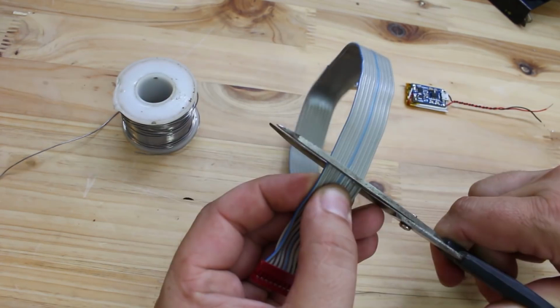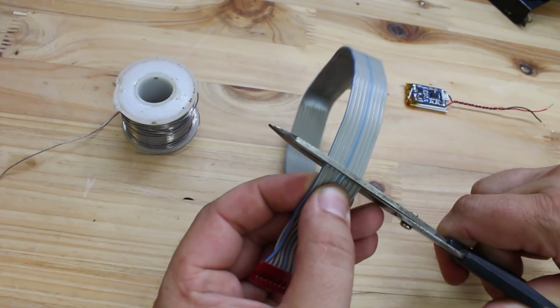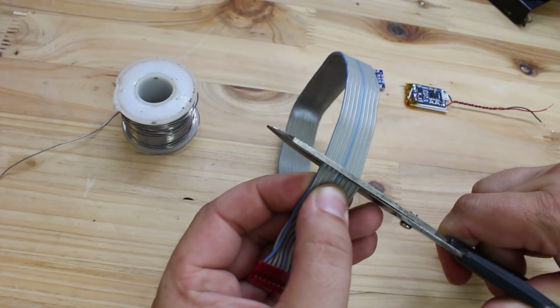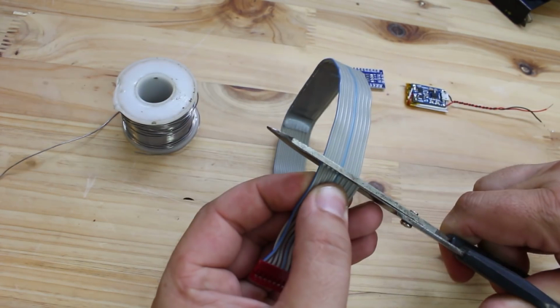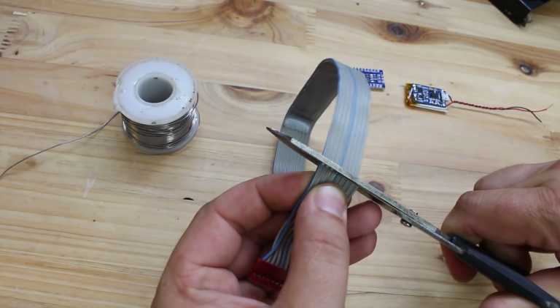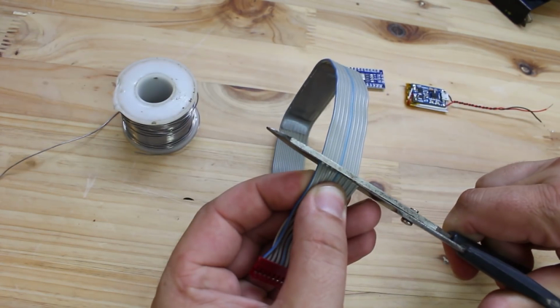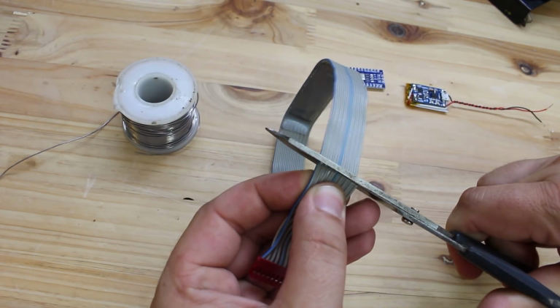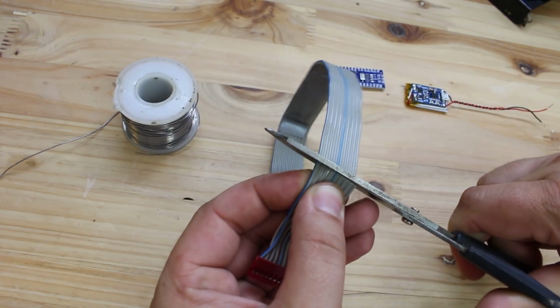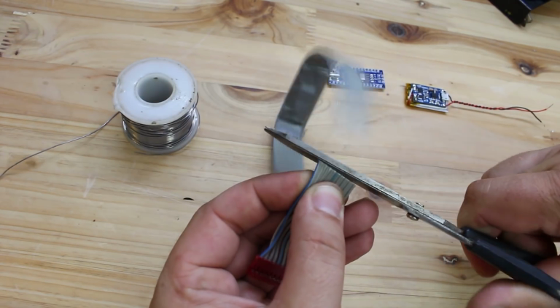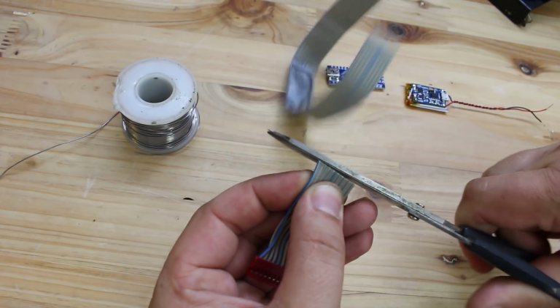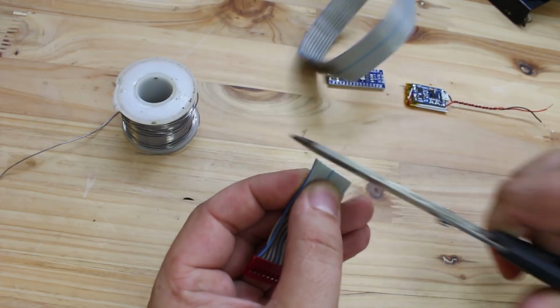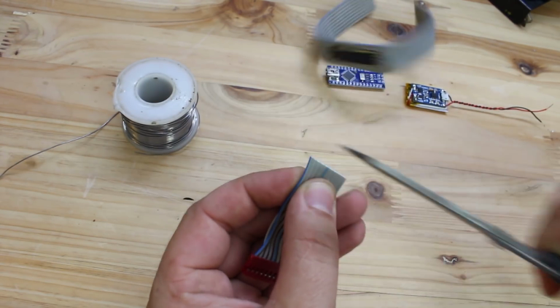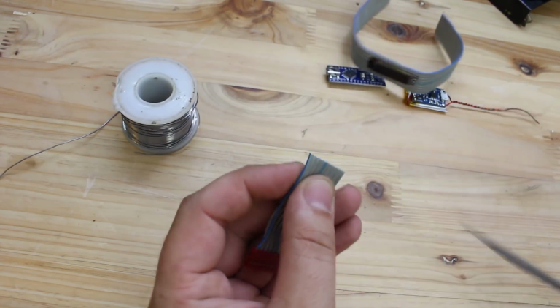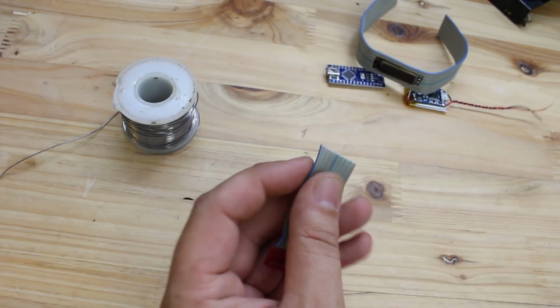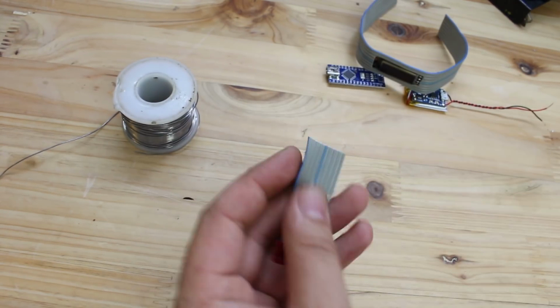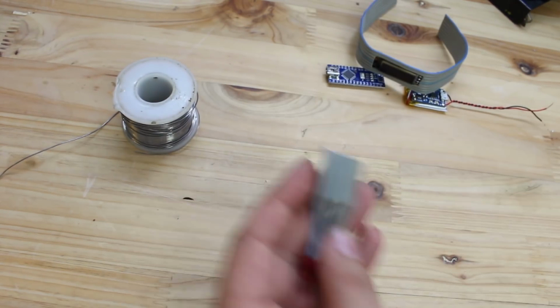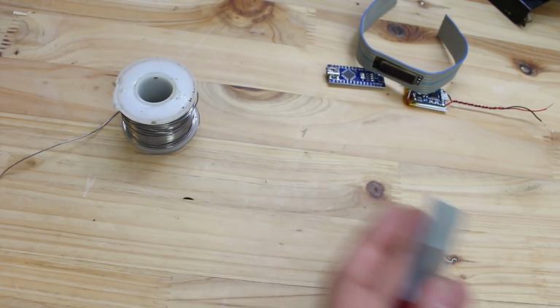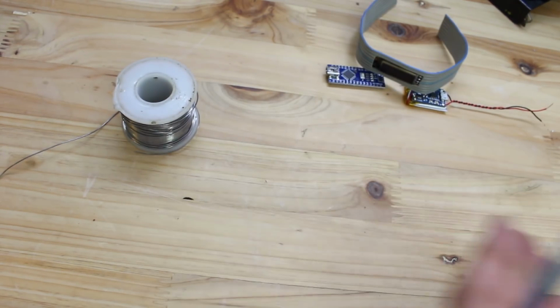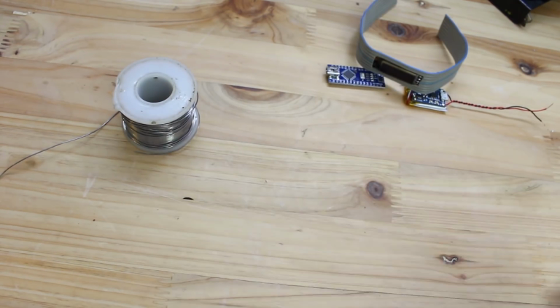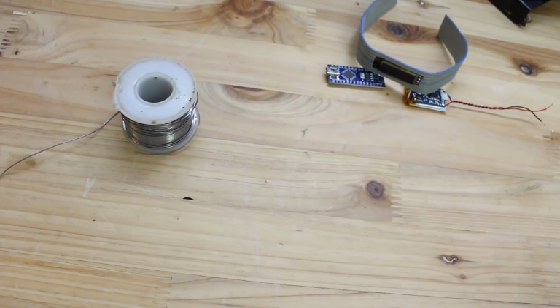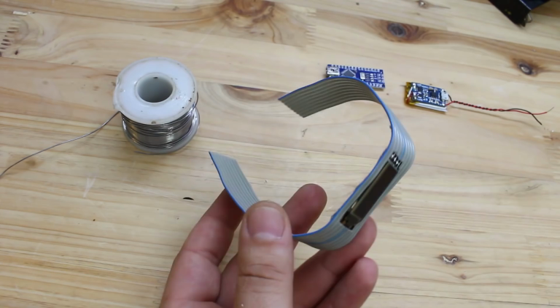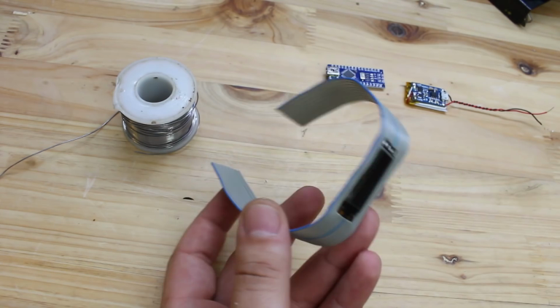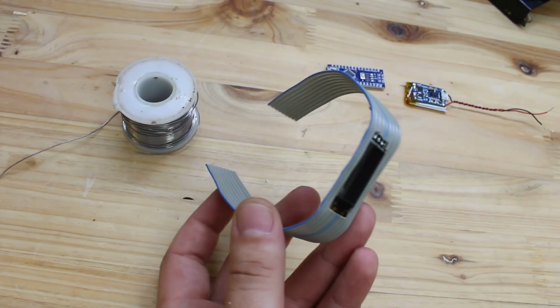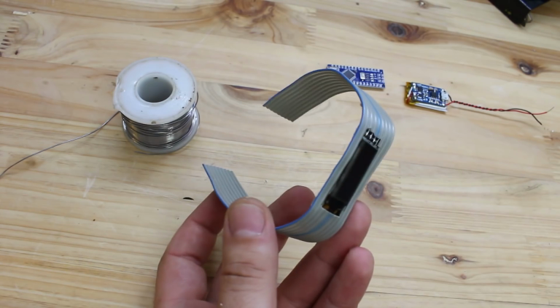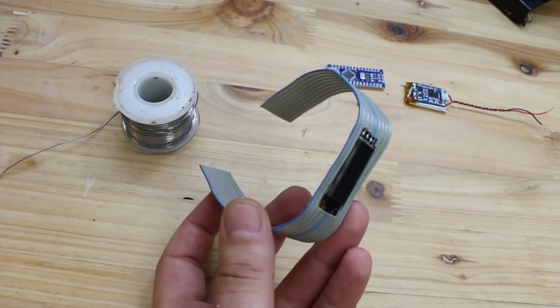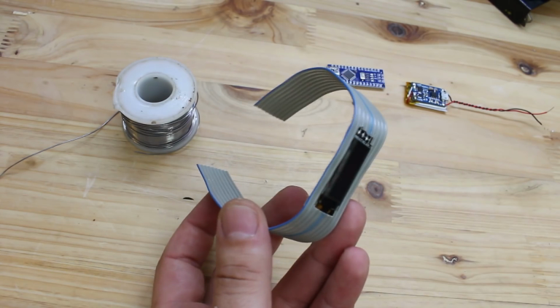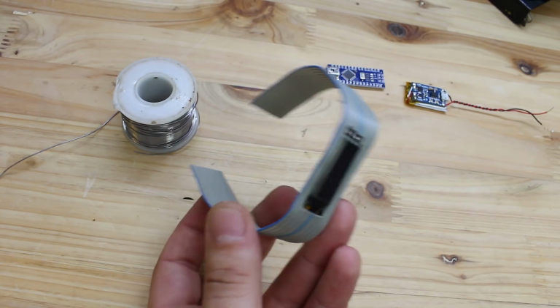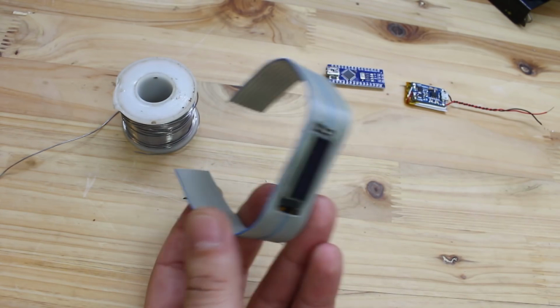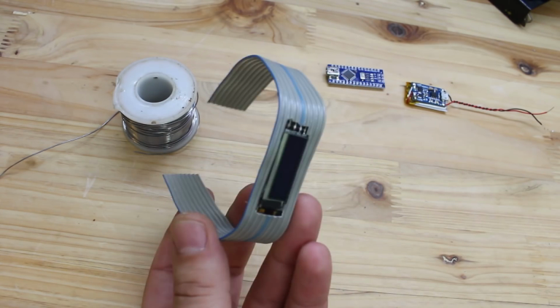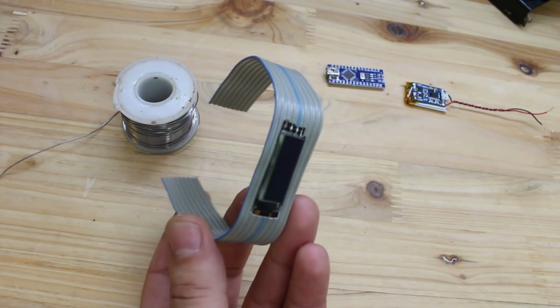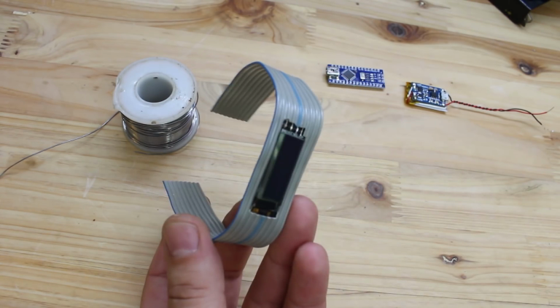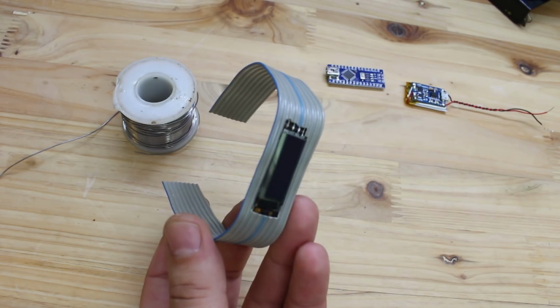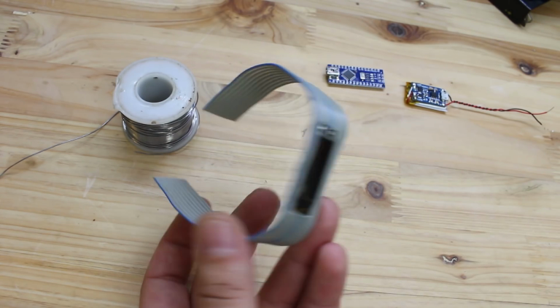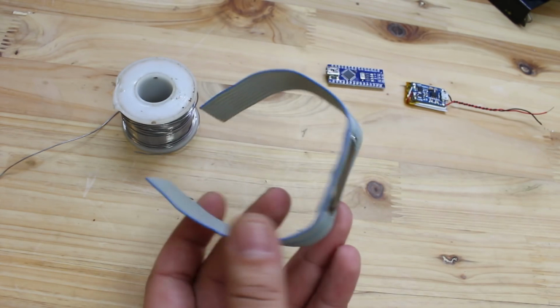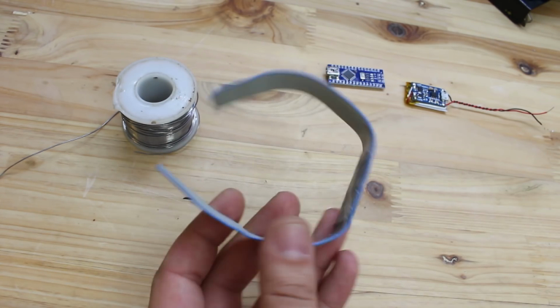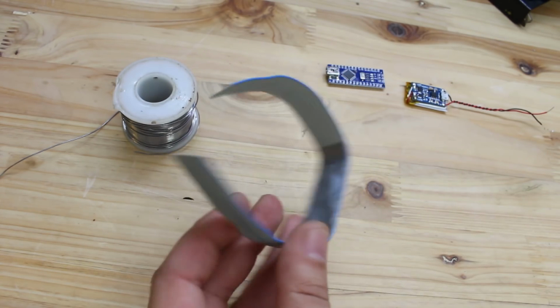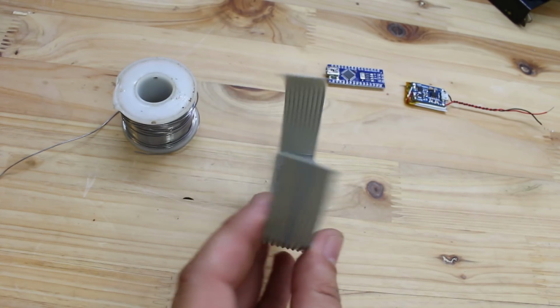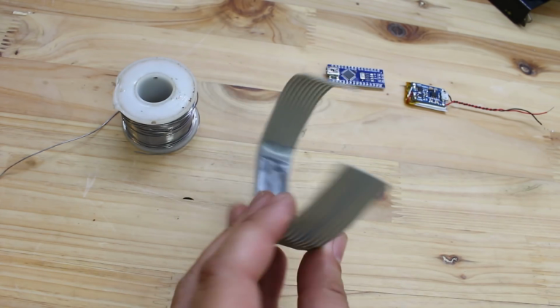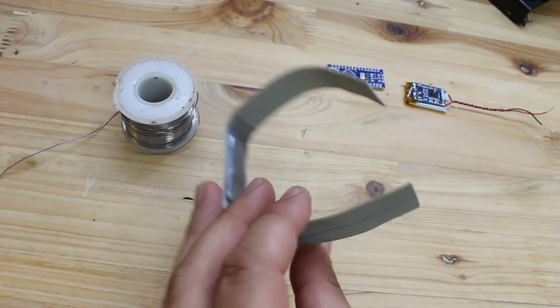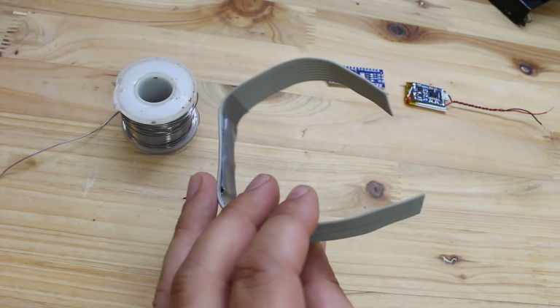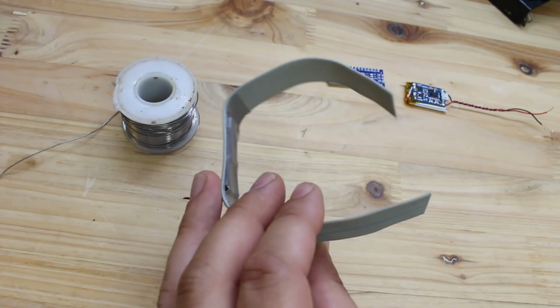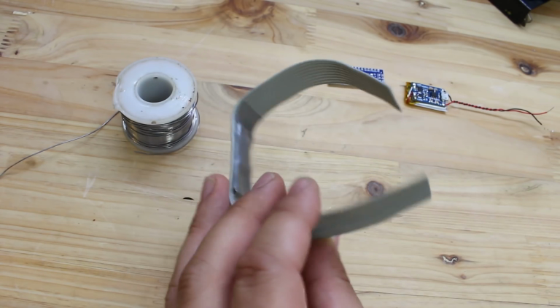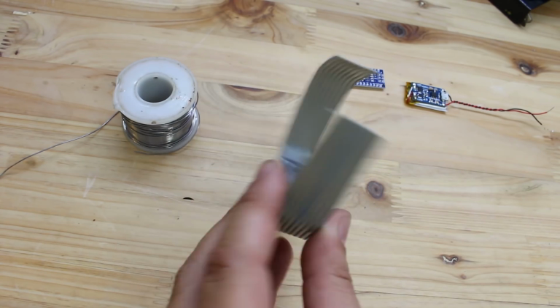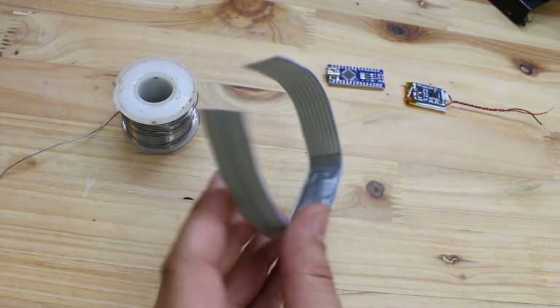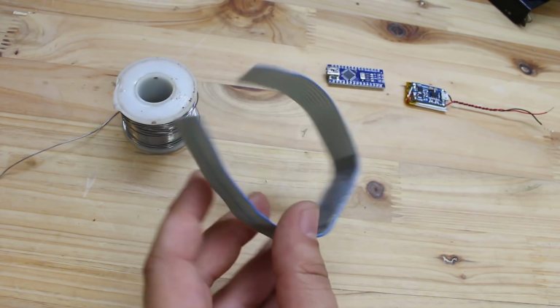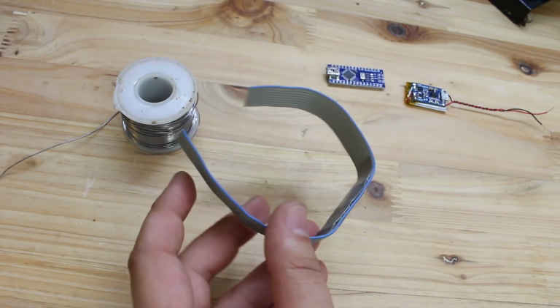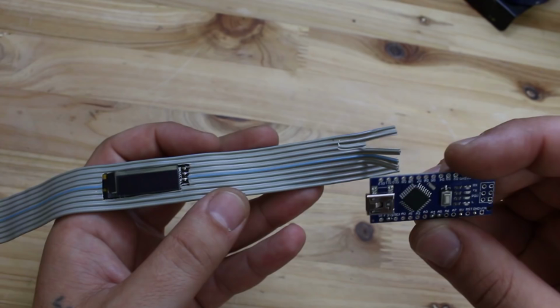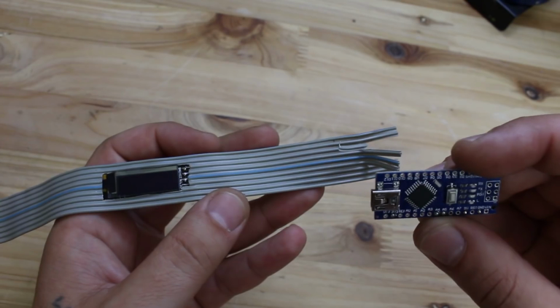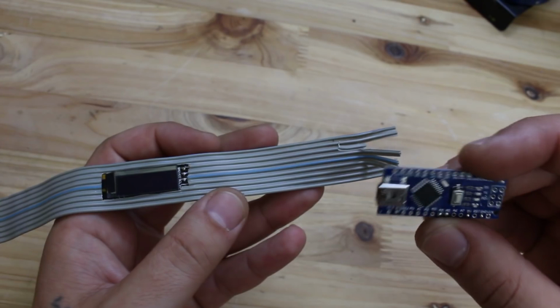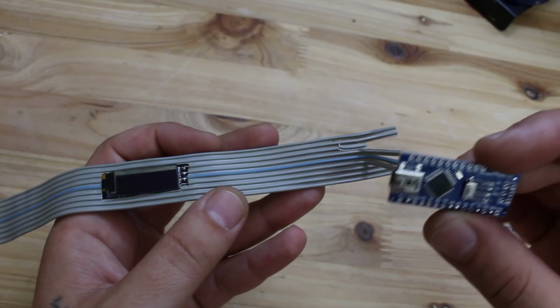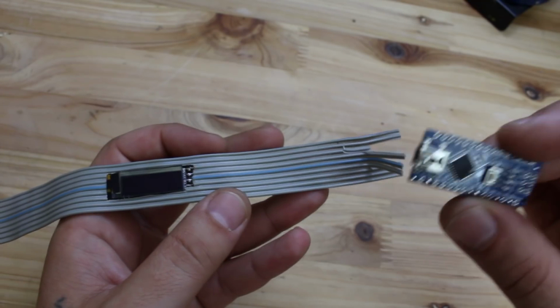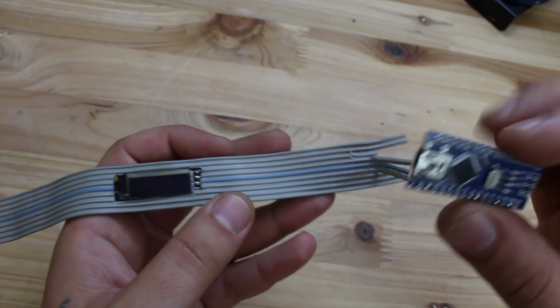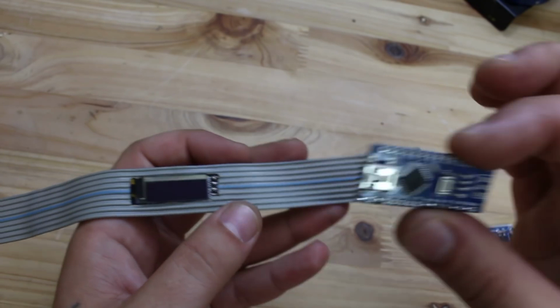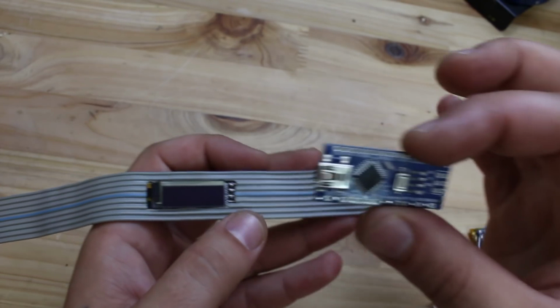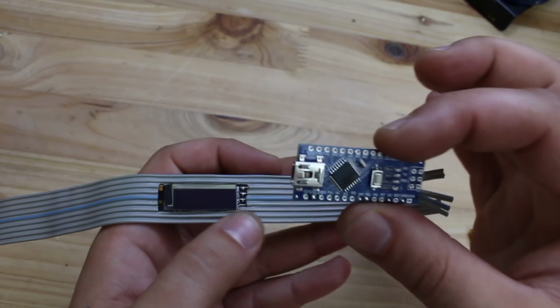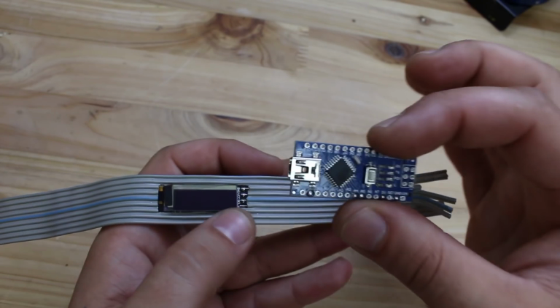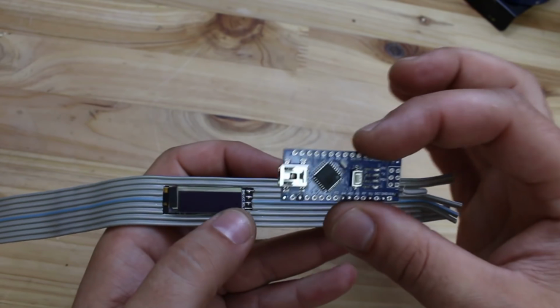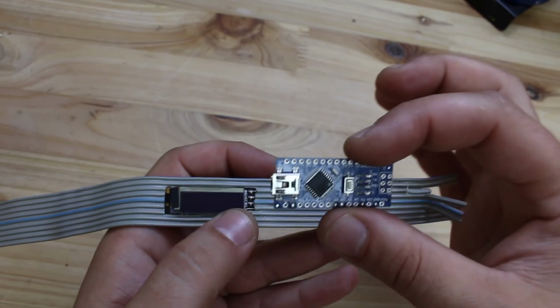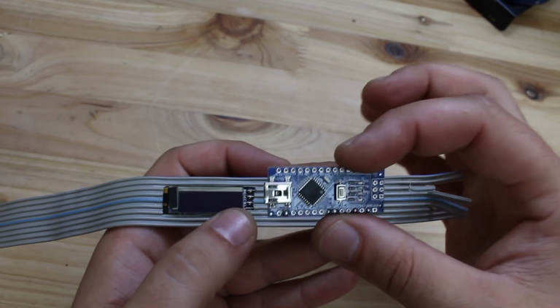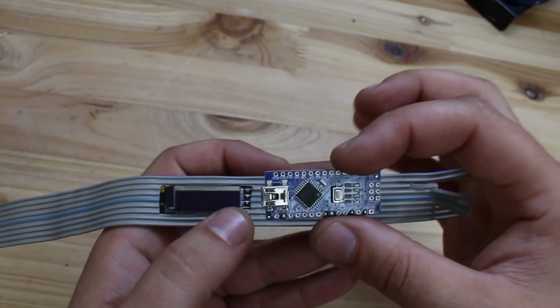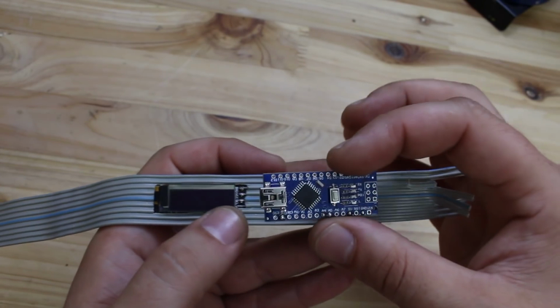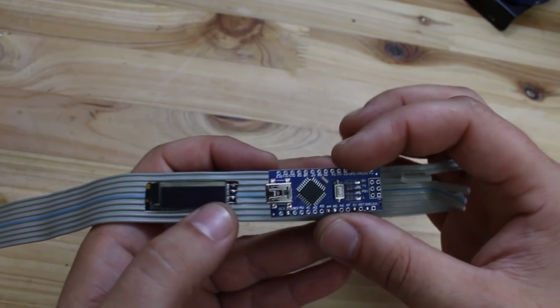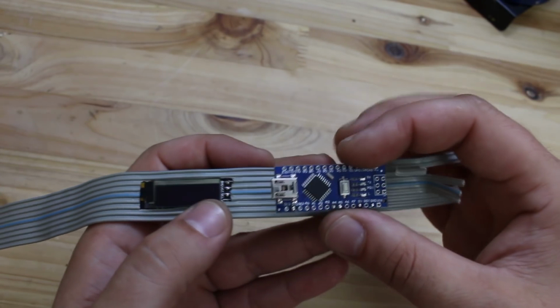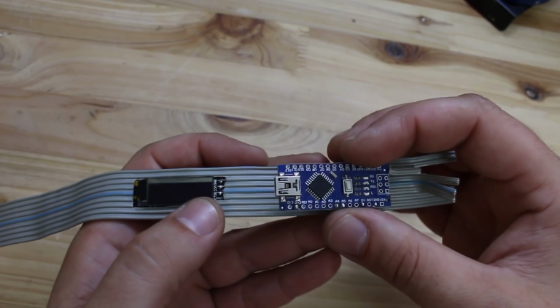After soldering the screen to the ribbon cable, on the other side we're gonna attach the Arduino Nano board that has the ATMEGA chip.